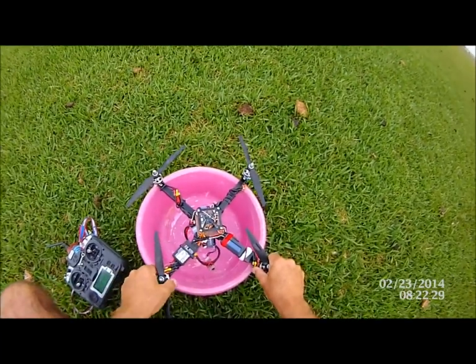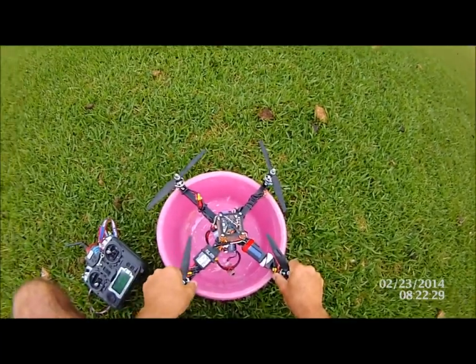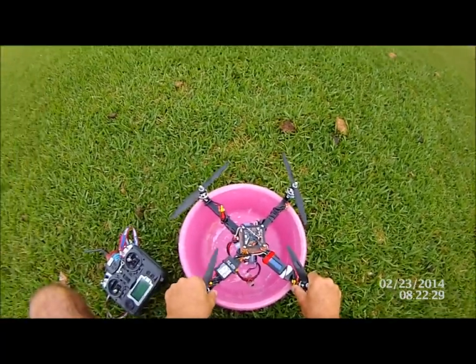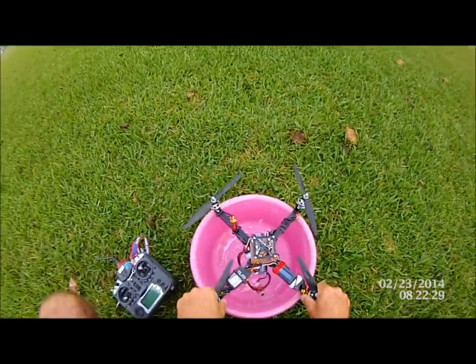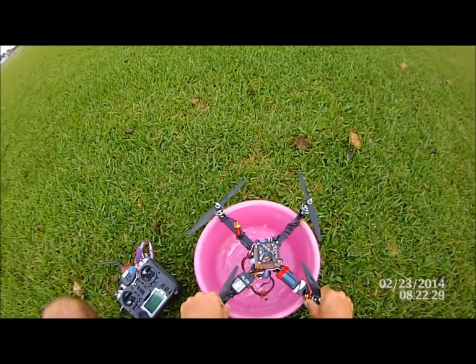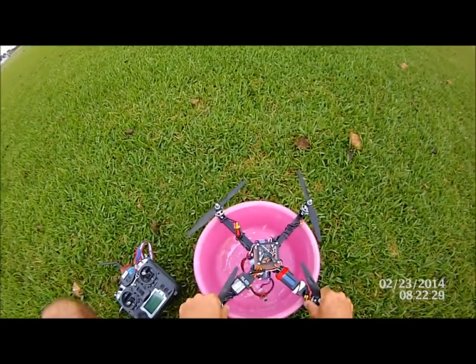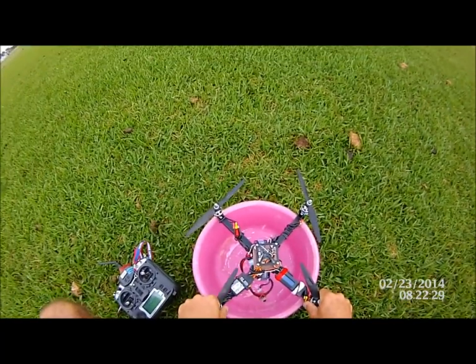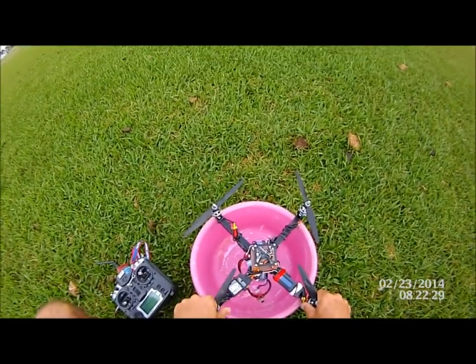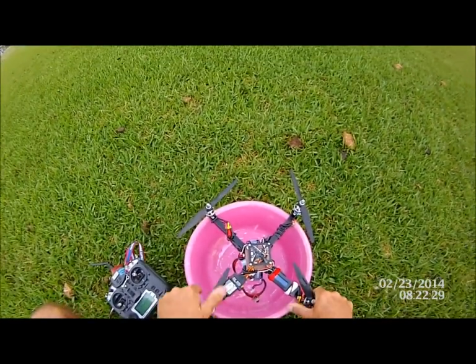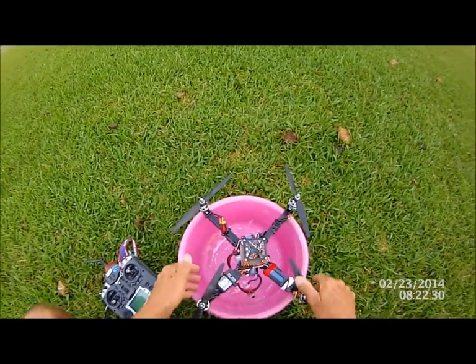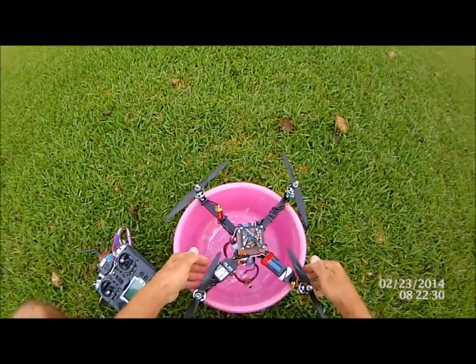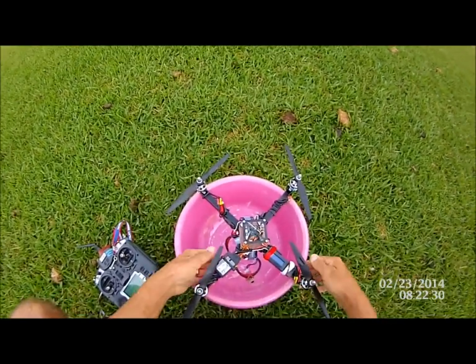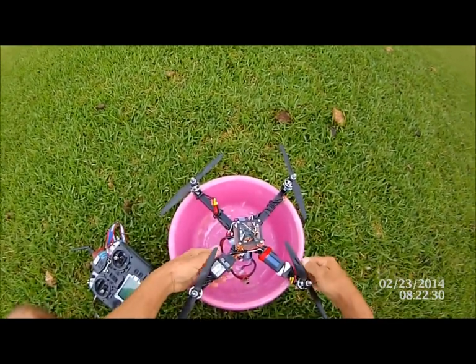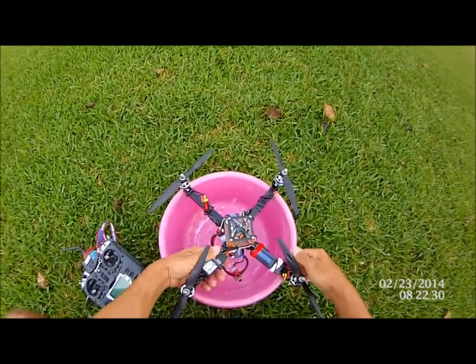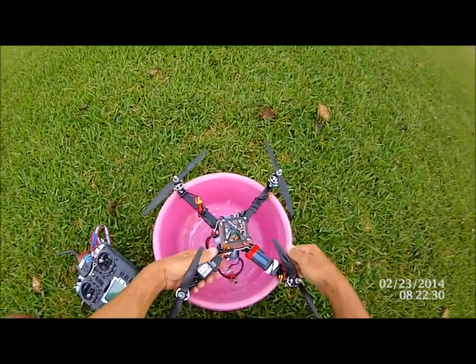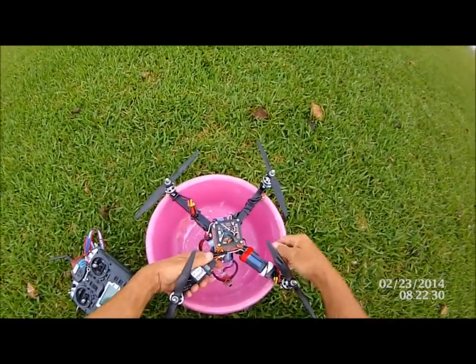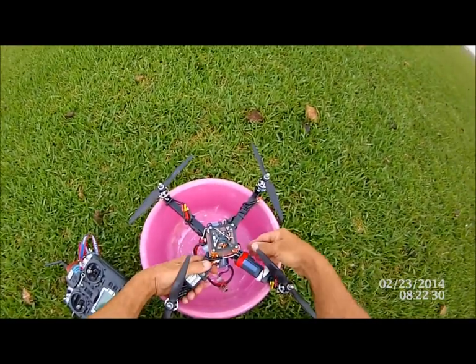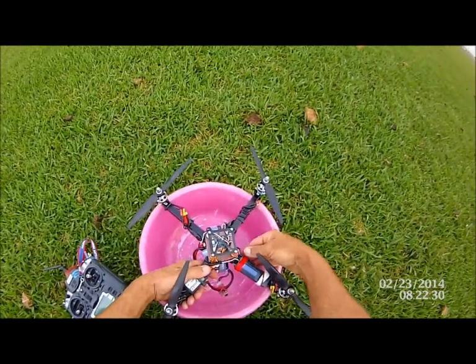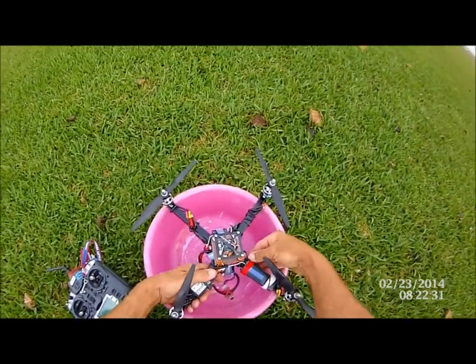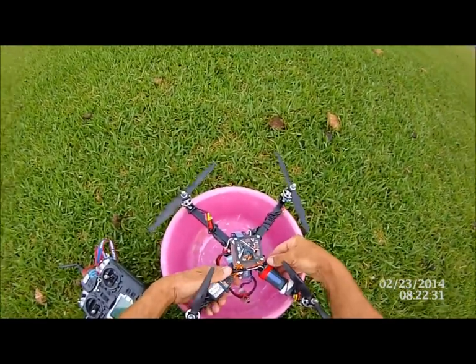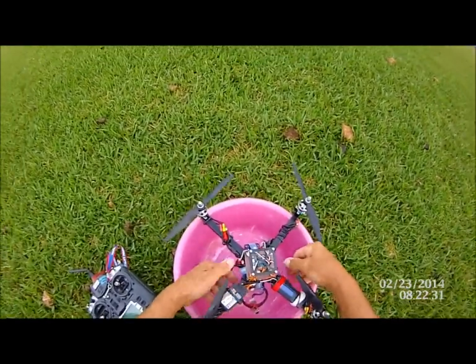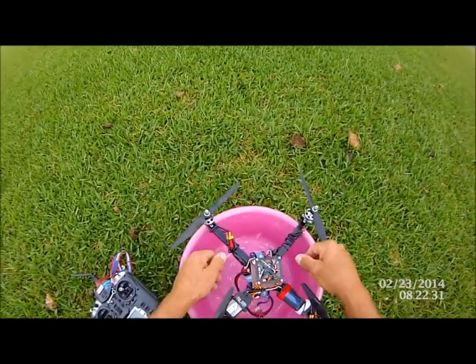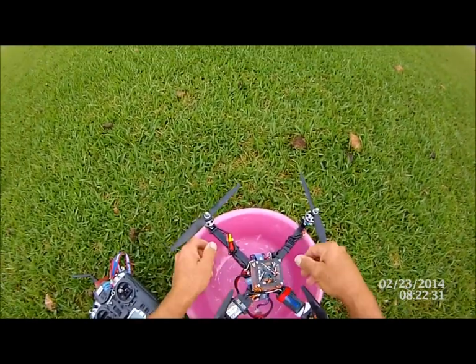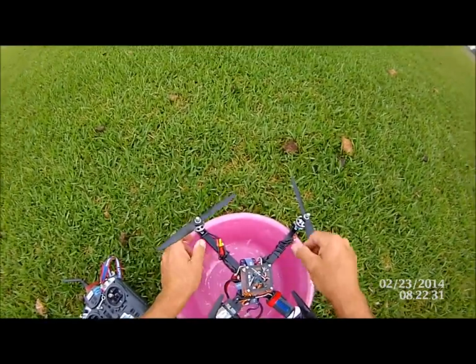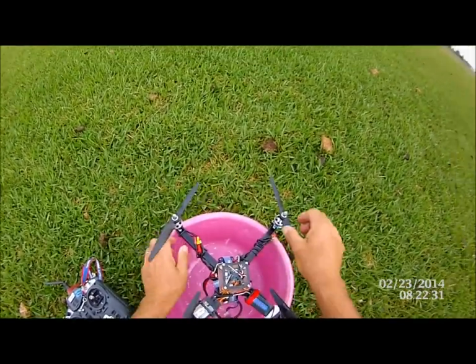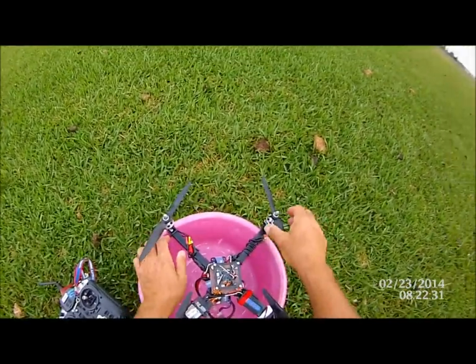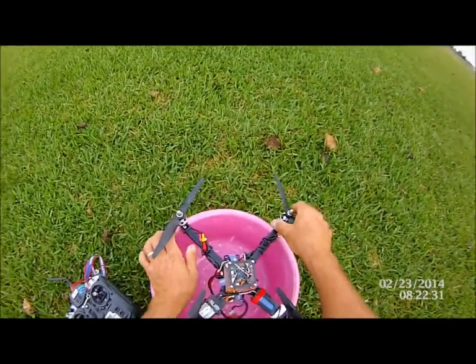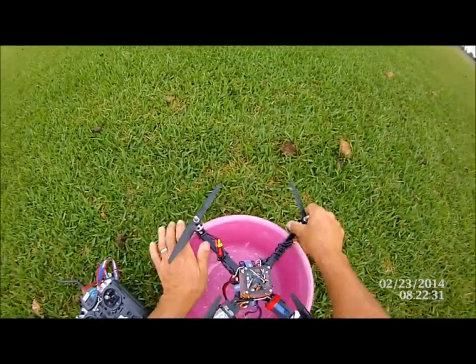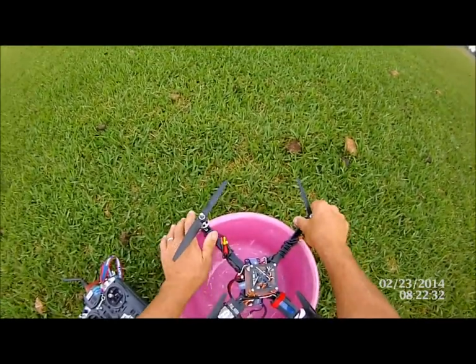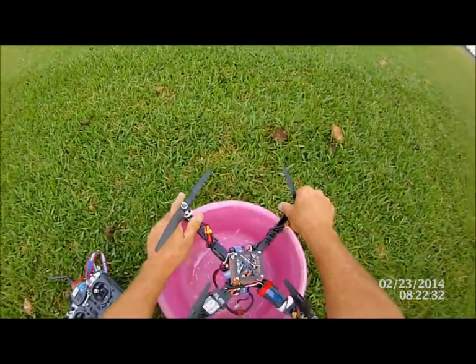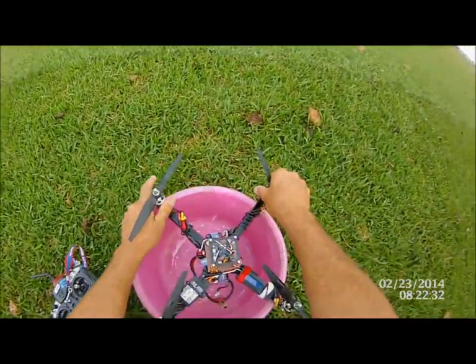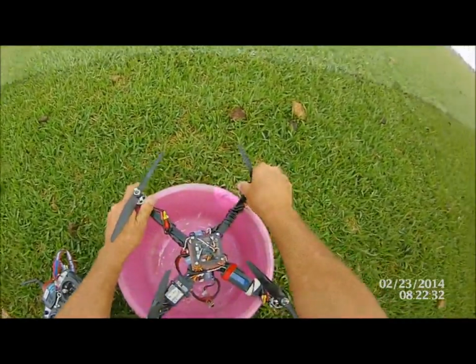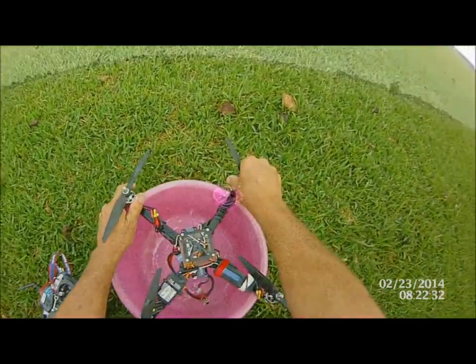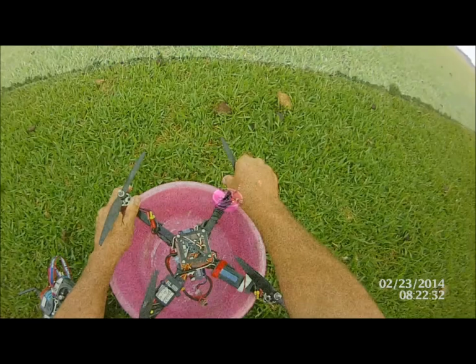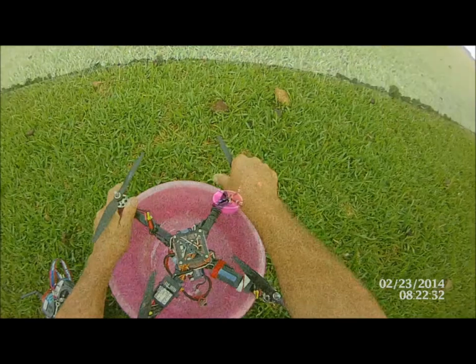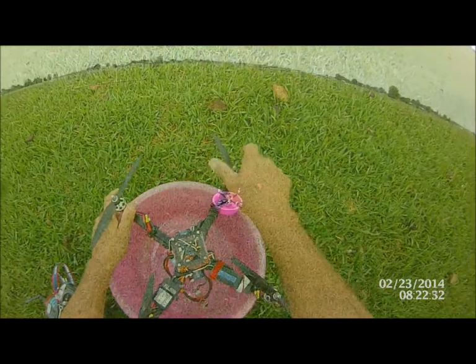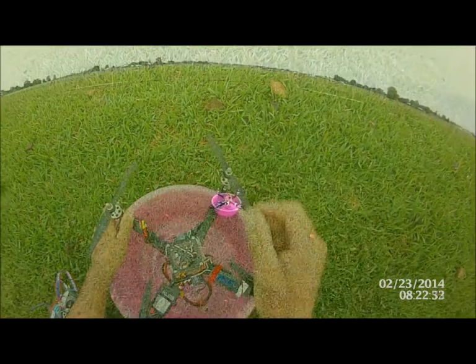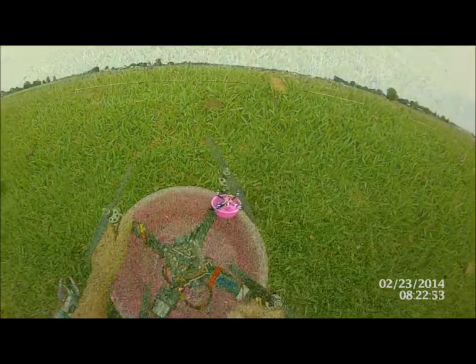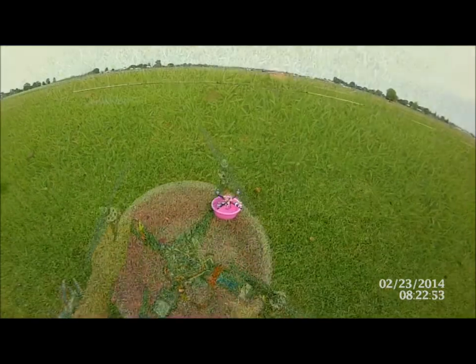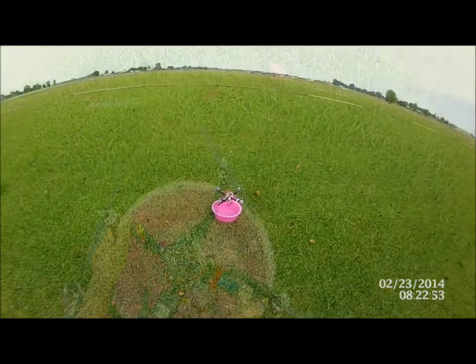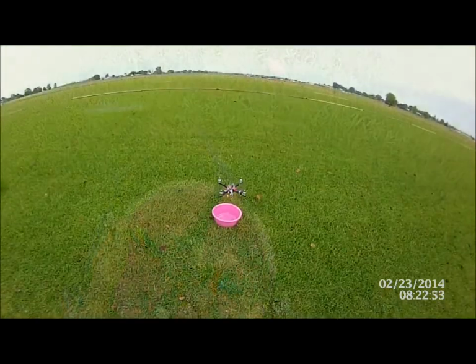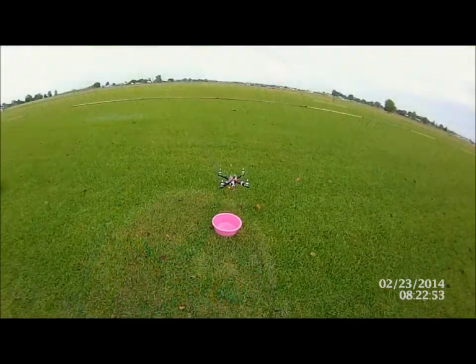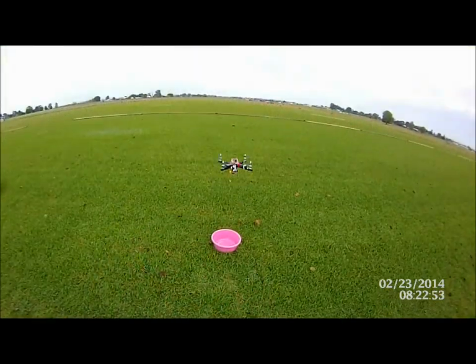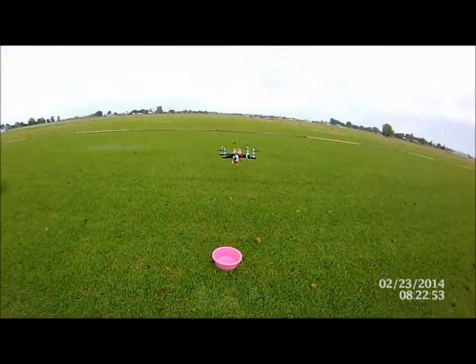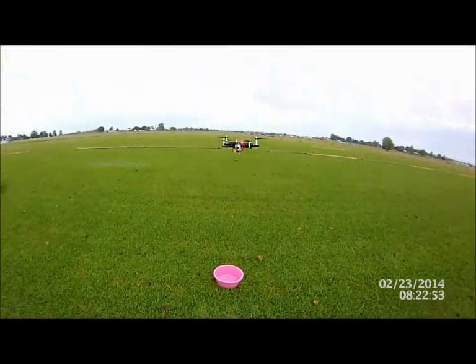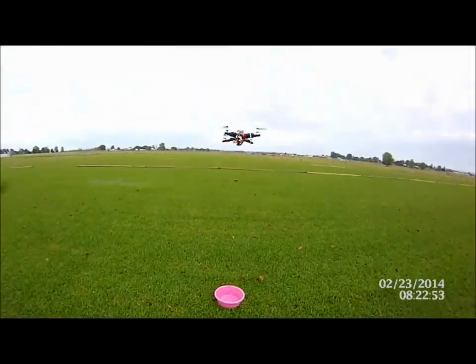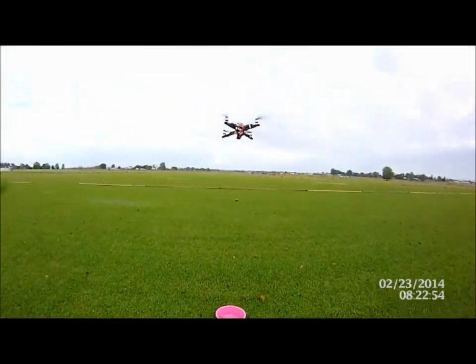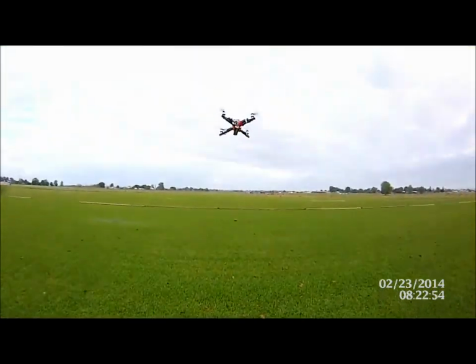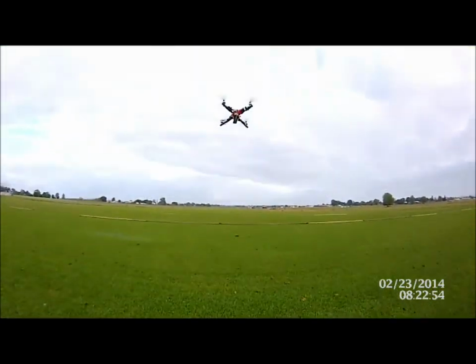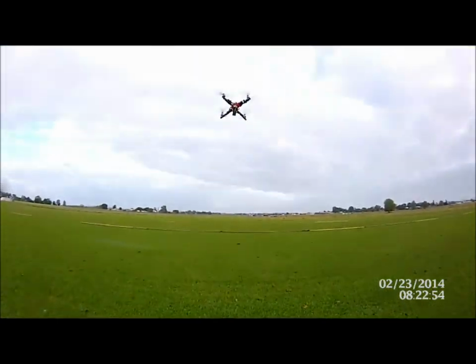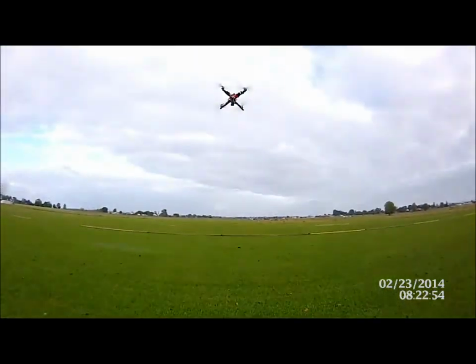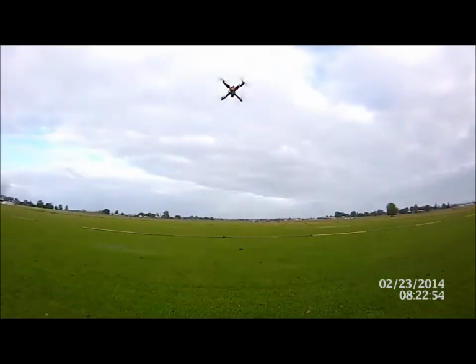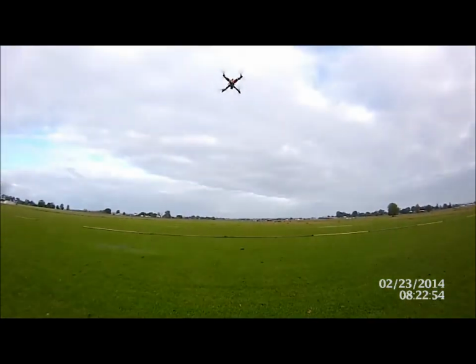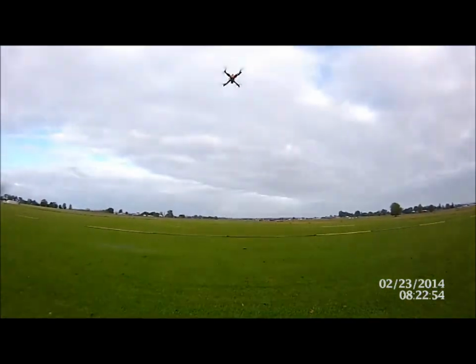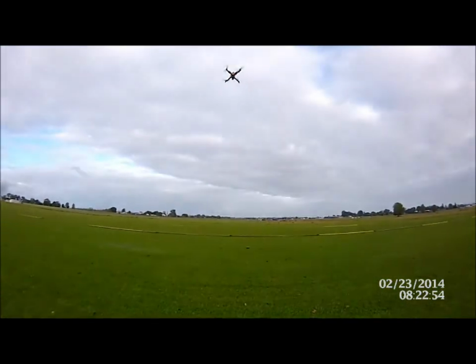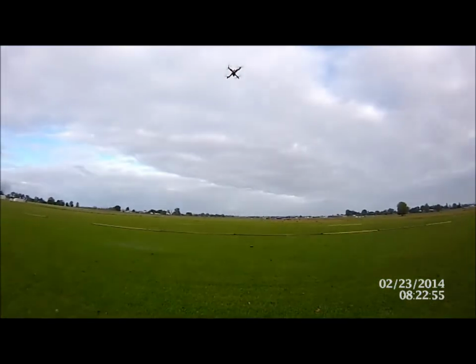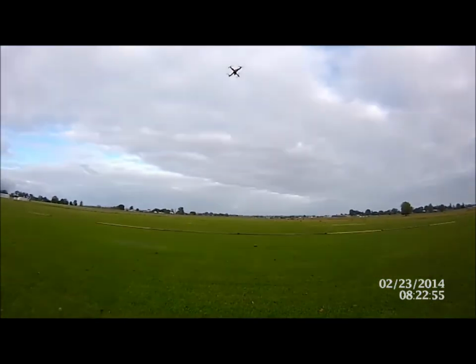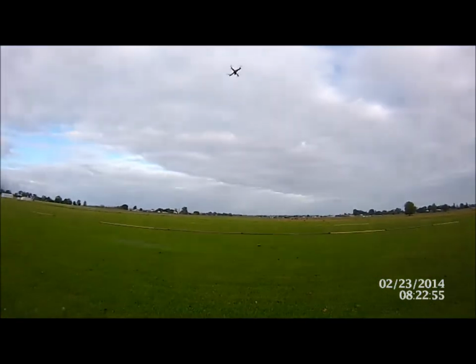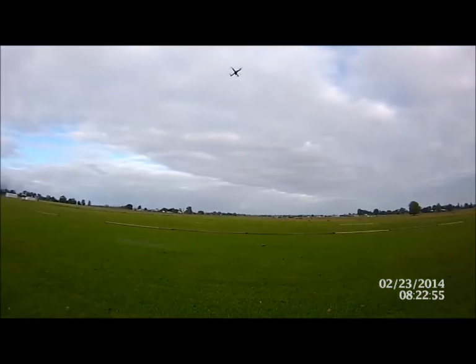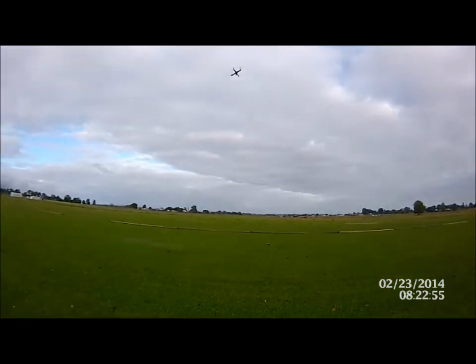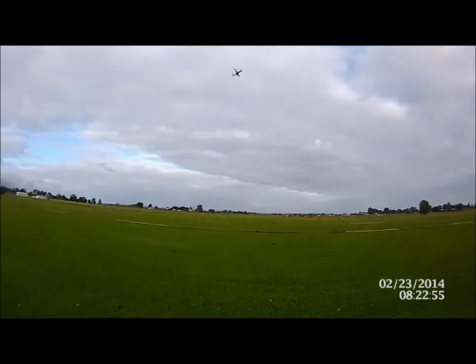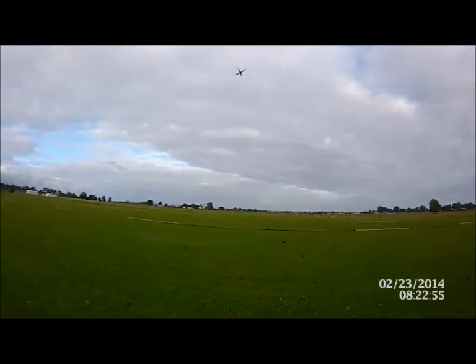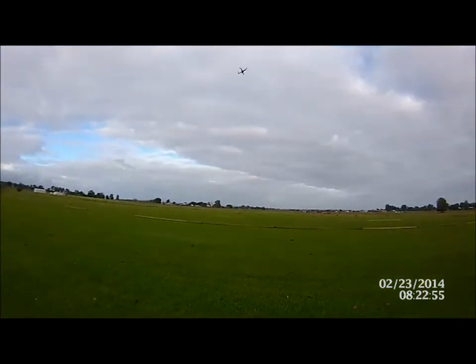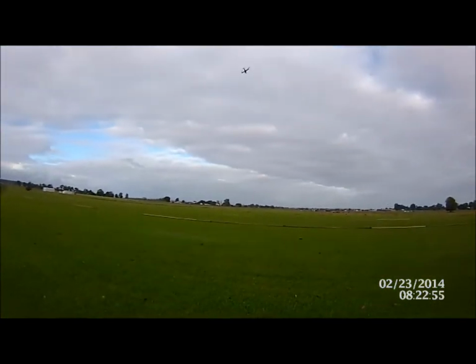Motors aren't even warm. Nothing's a problem.